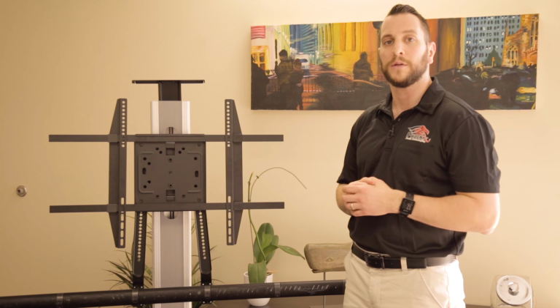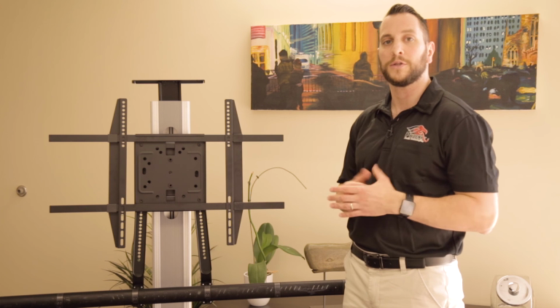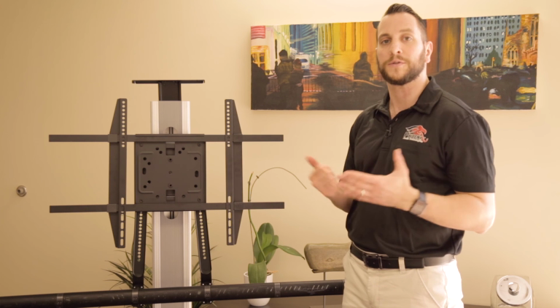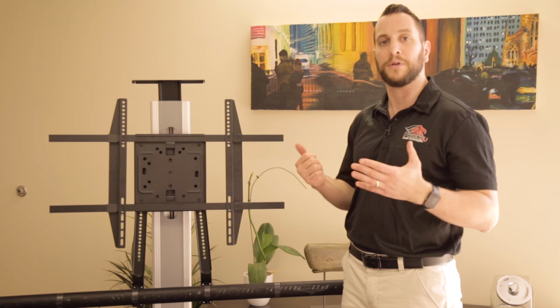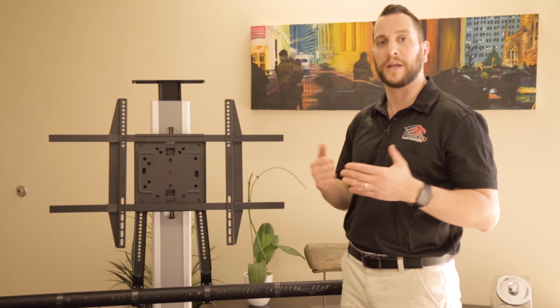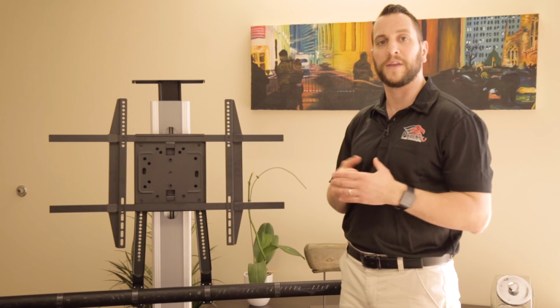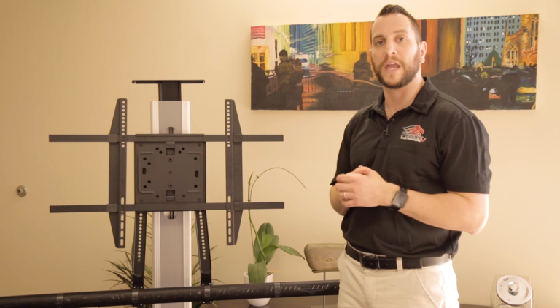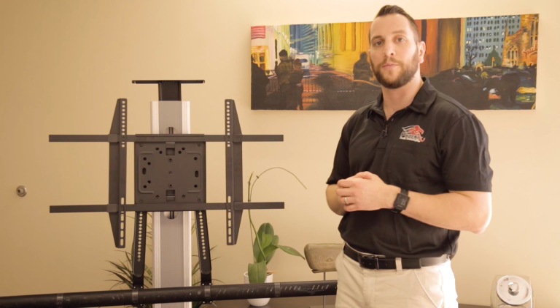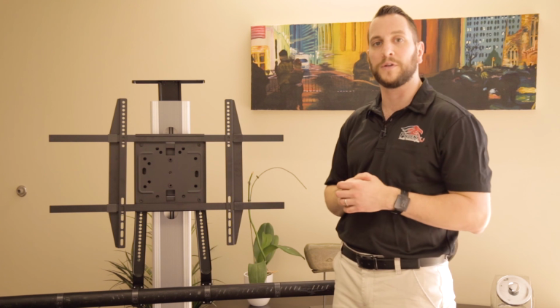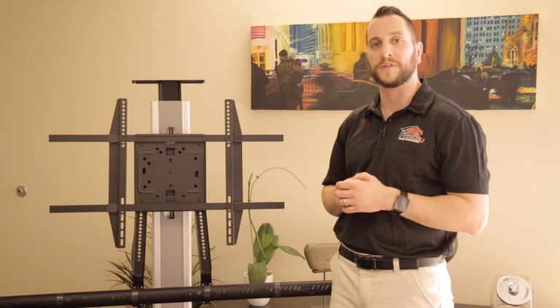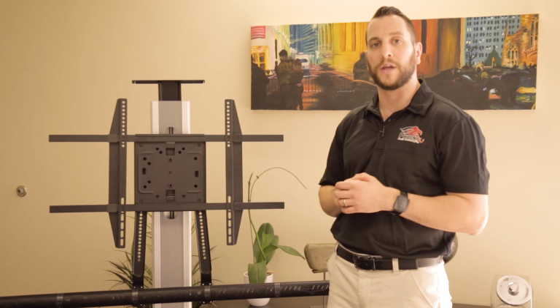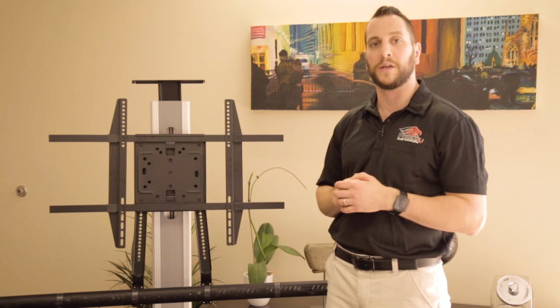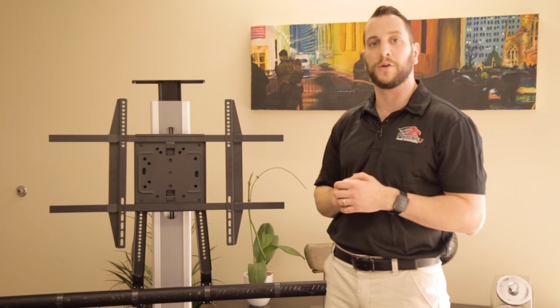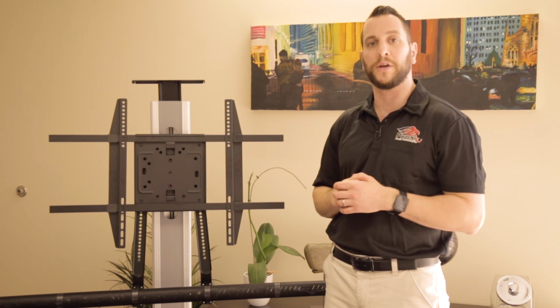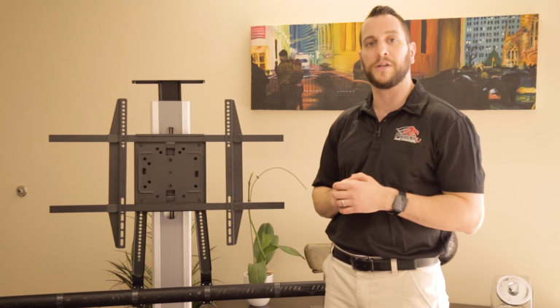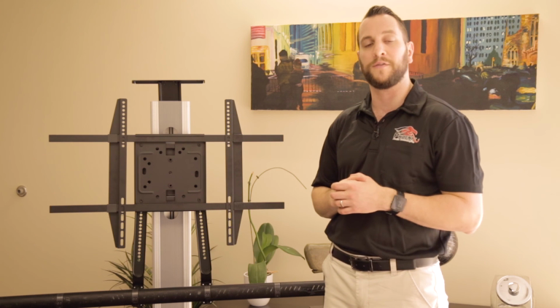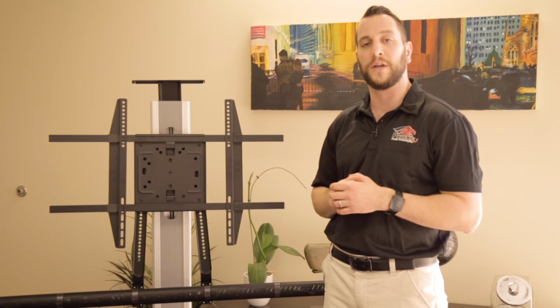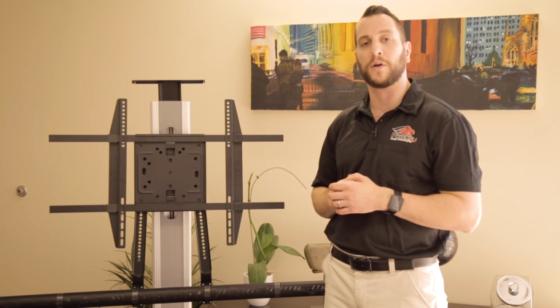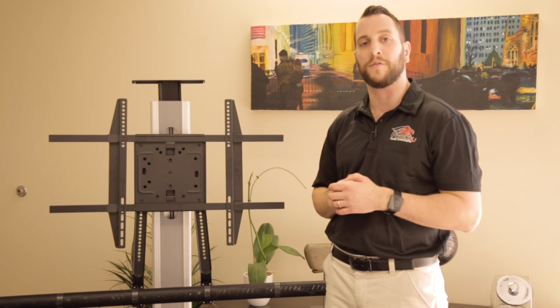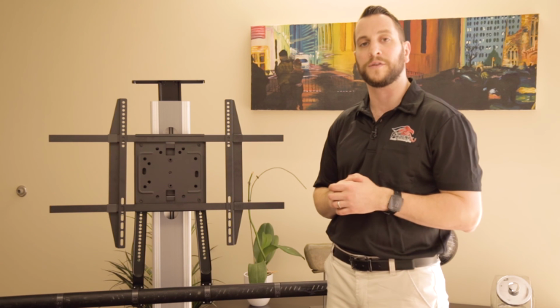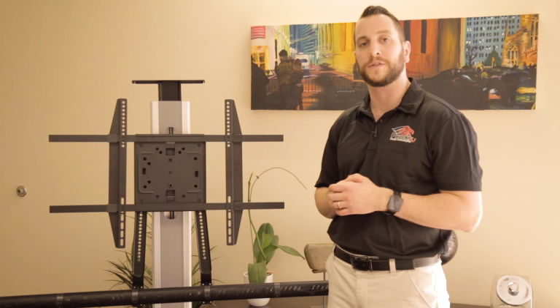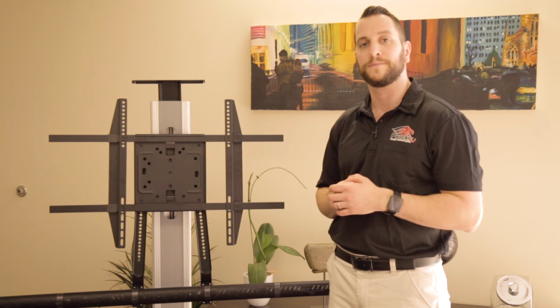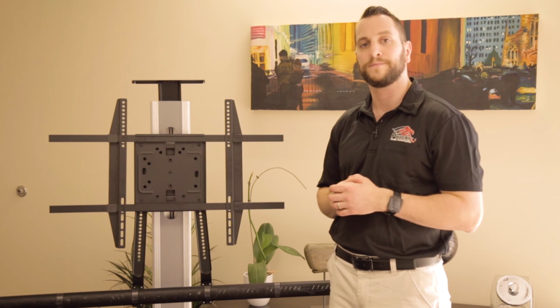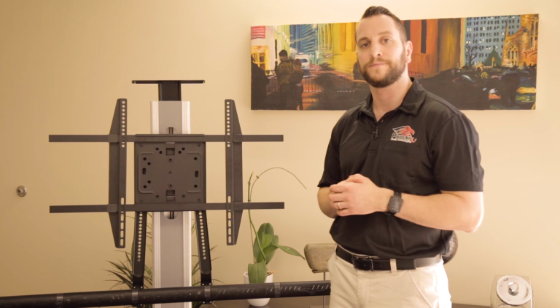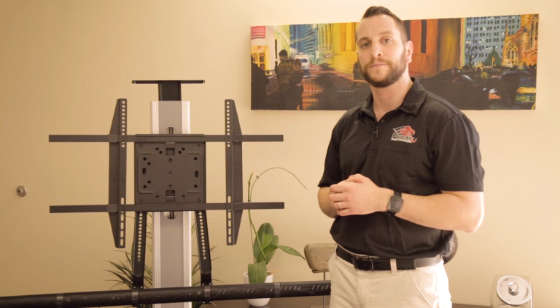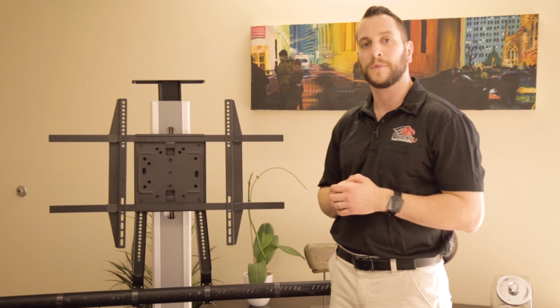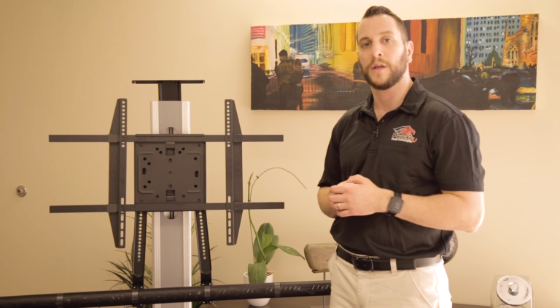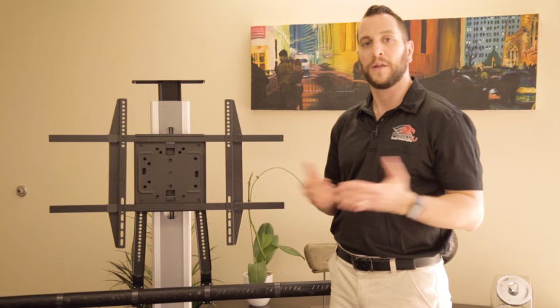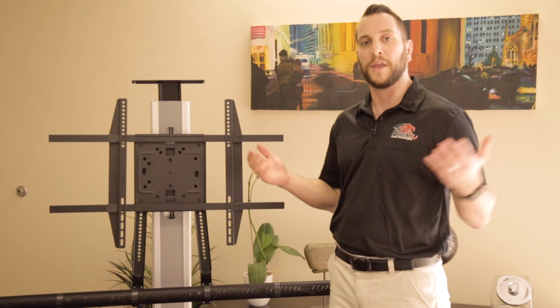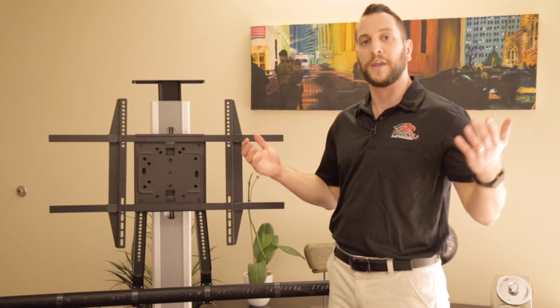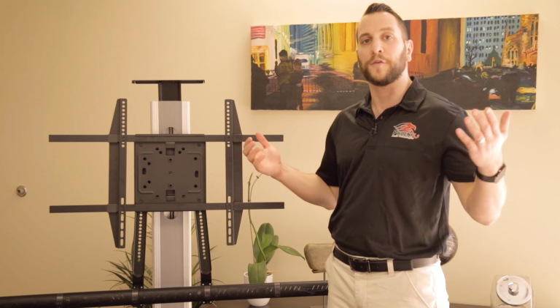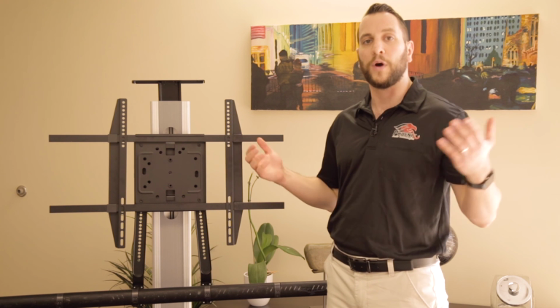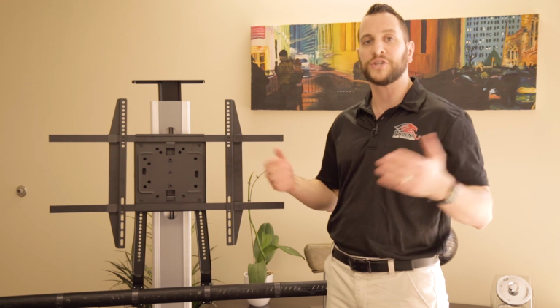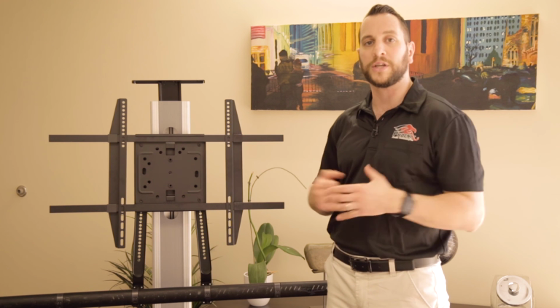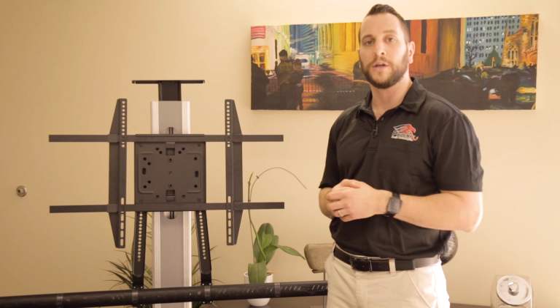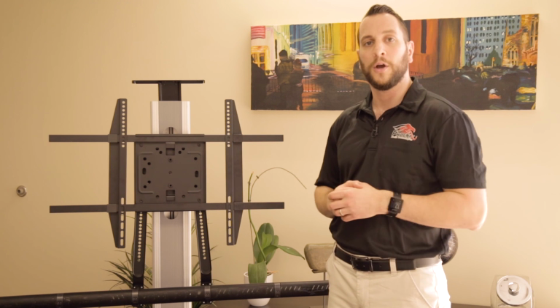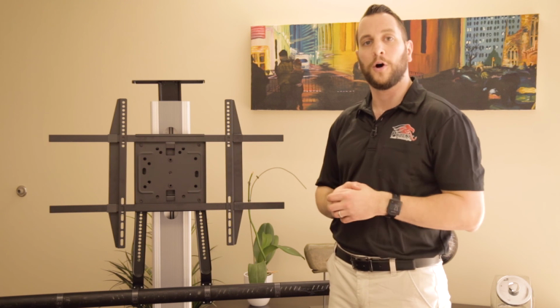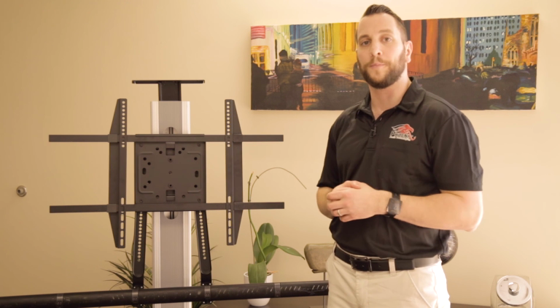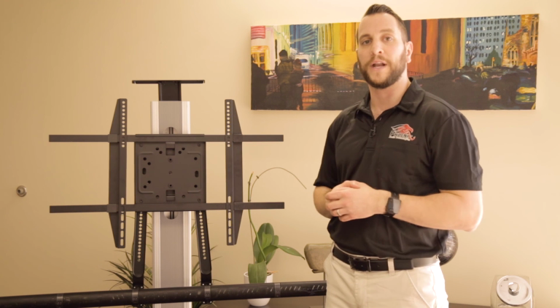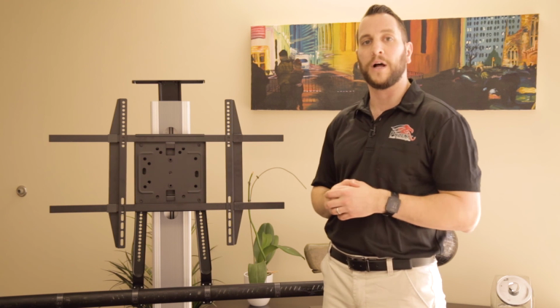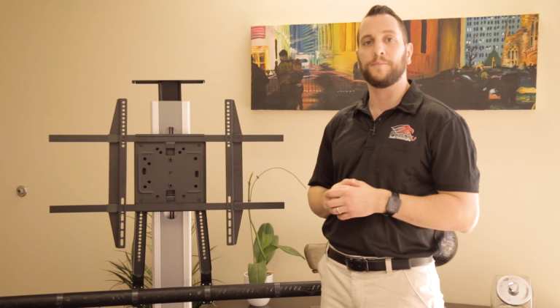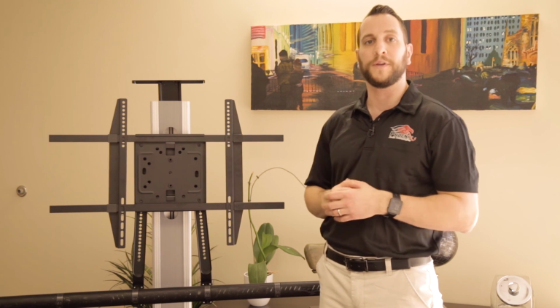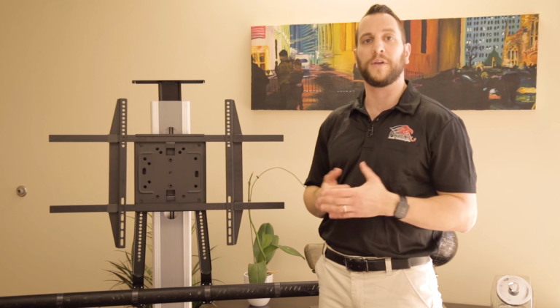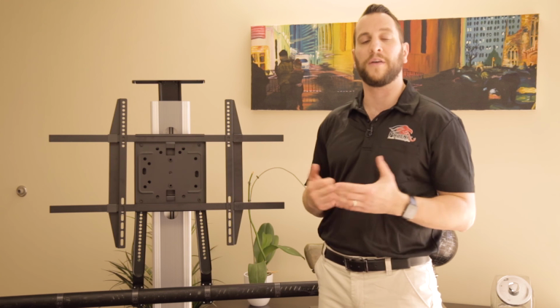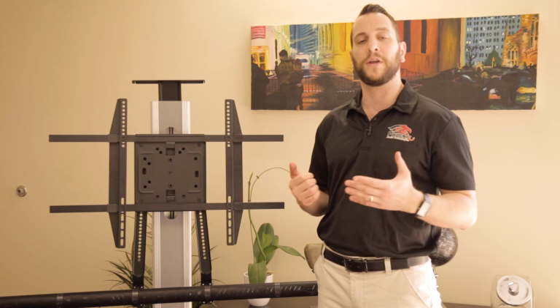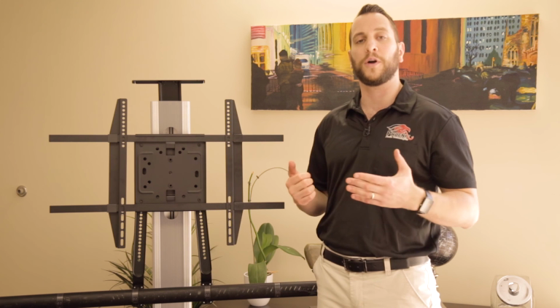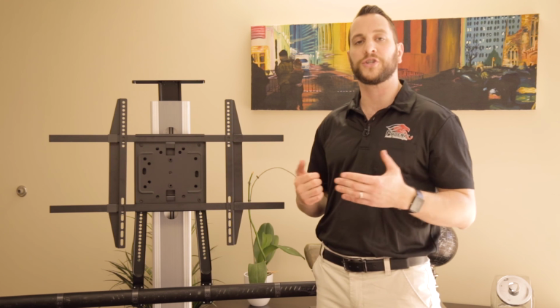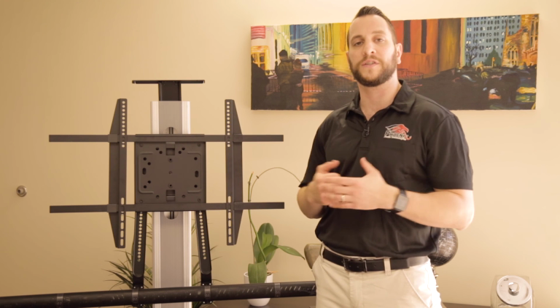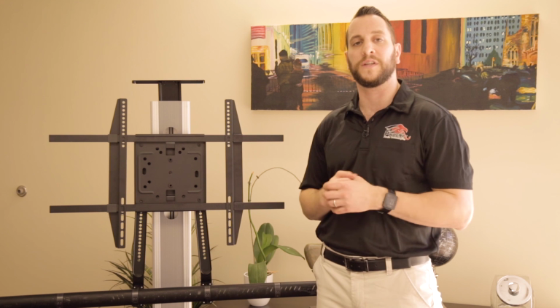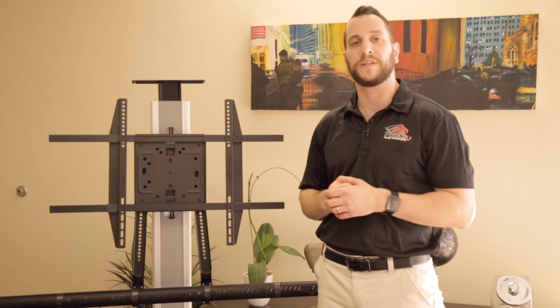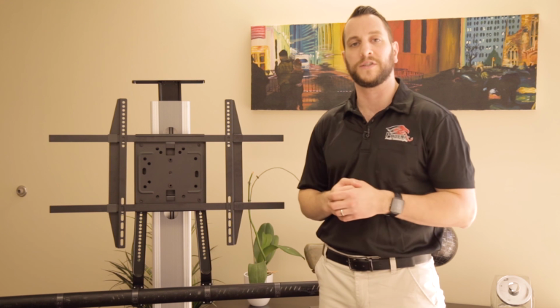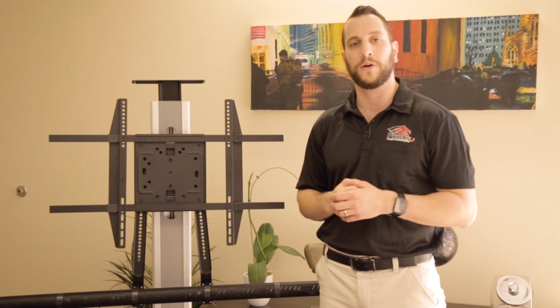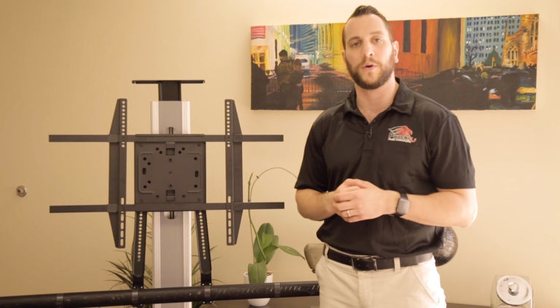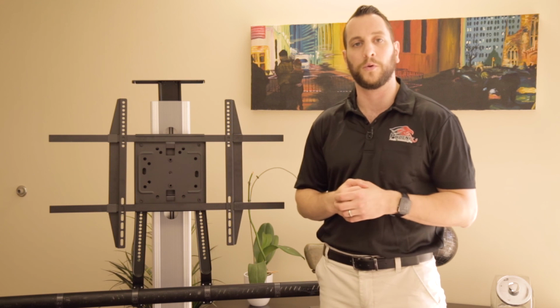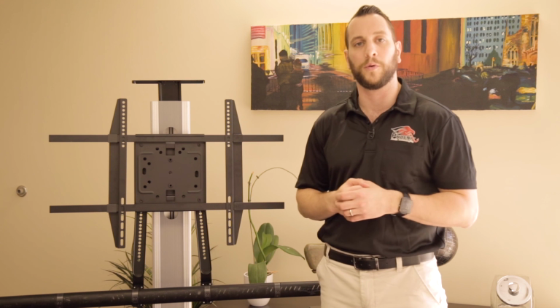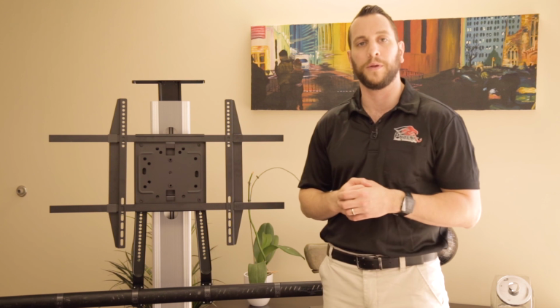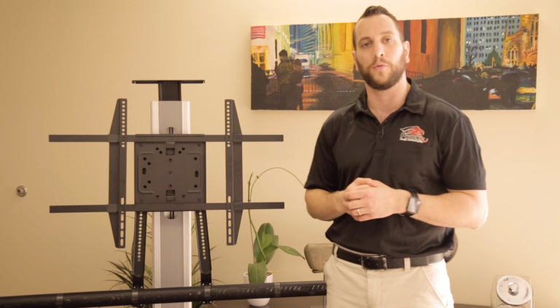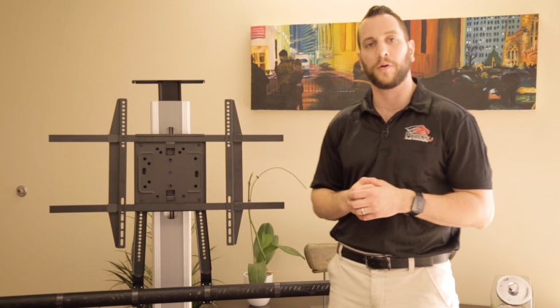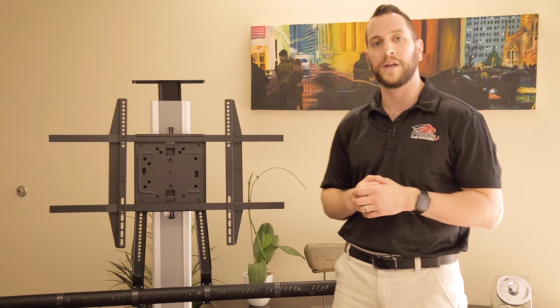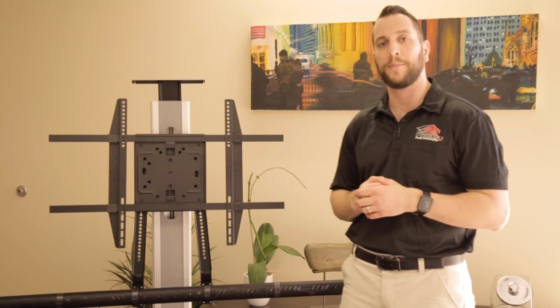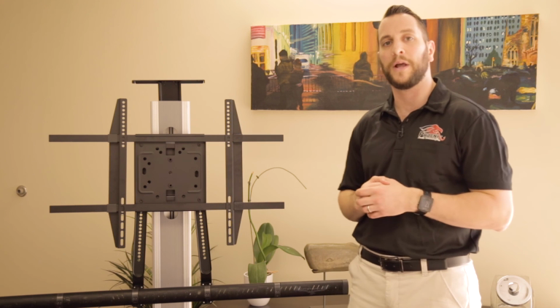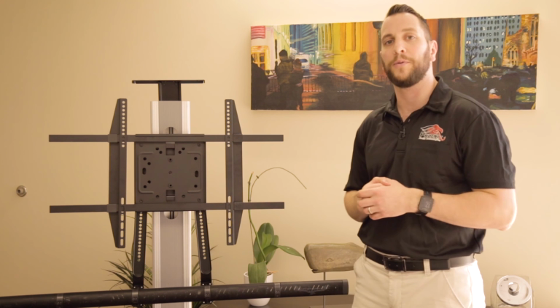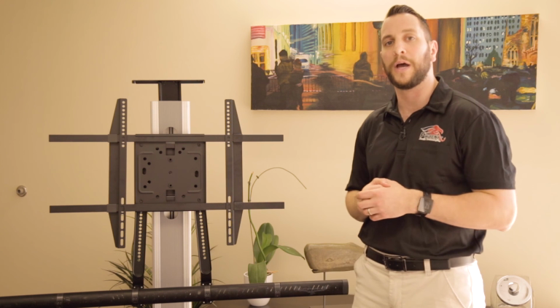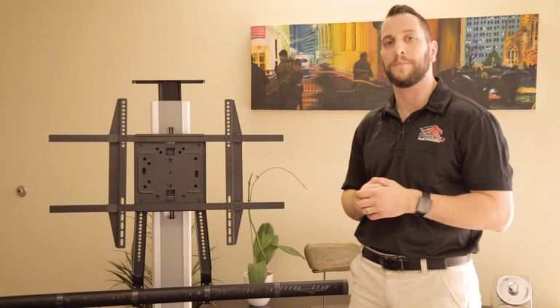Just plug in the cables and you're ready to video conference. Thank you for watching — hope that helped. If you have any questions, let us know and we'll be more than happy to help you out.